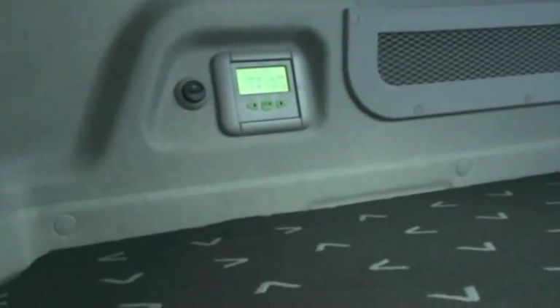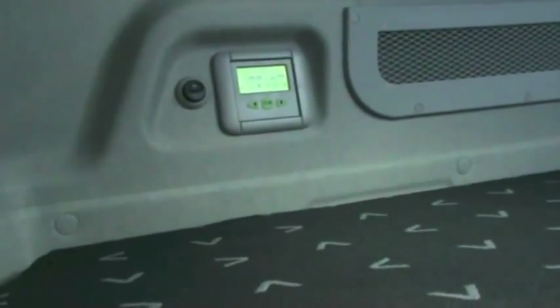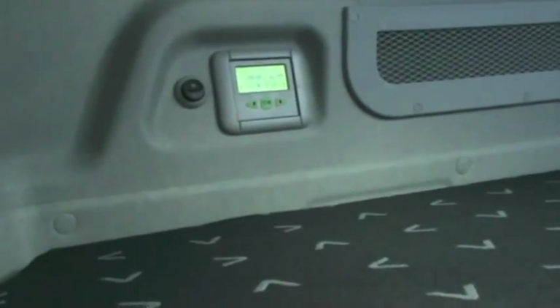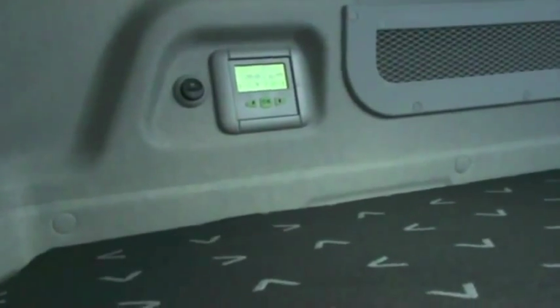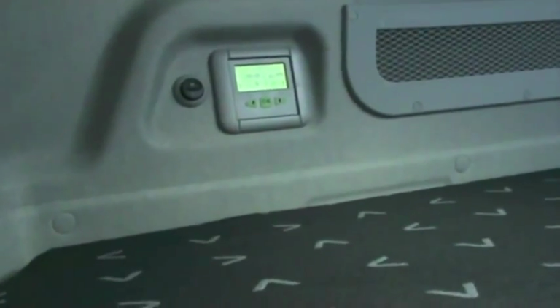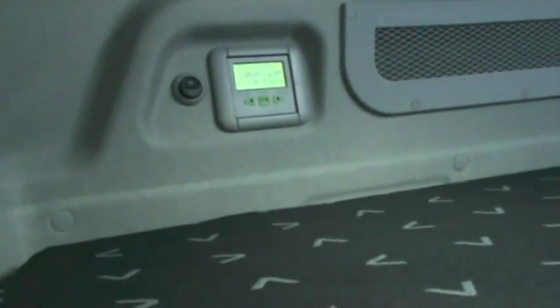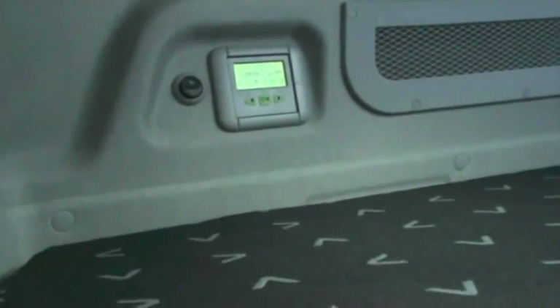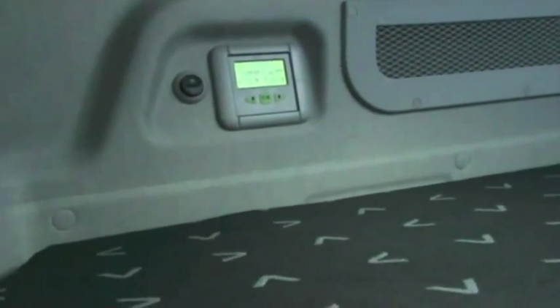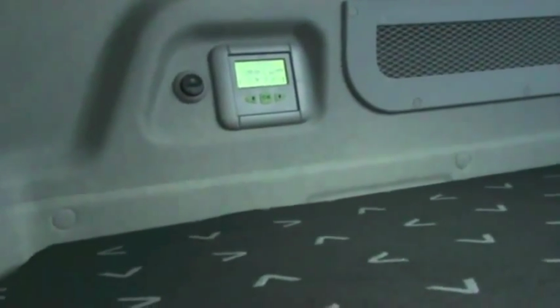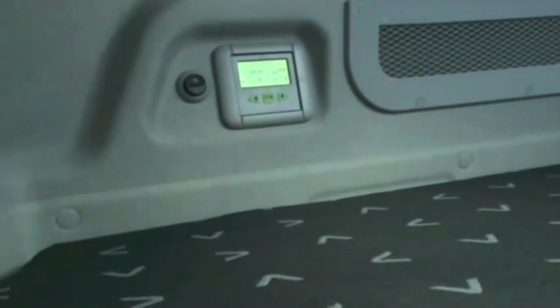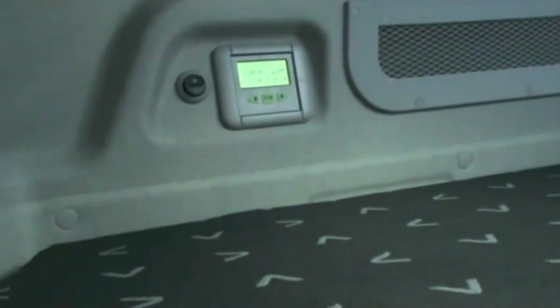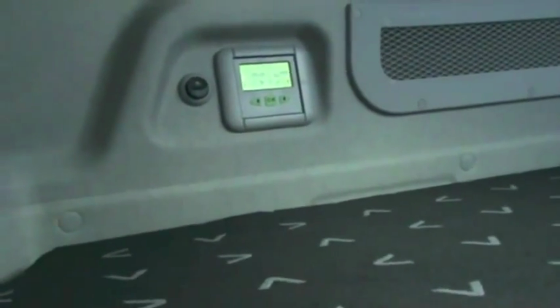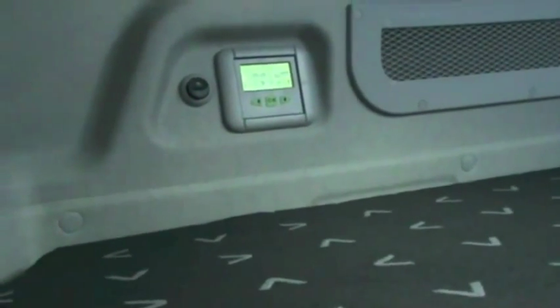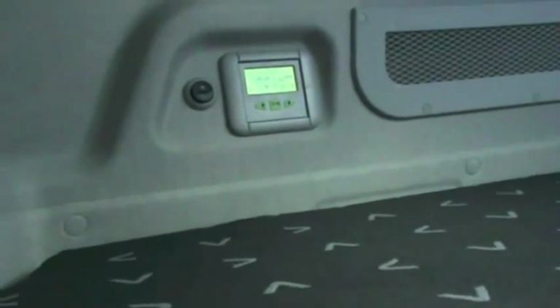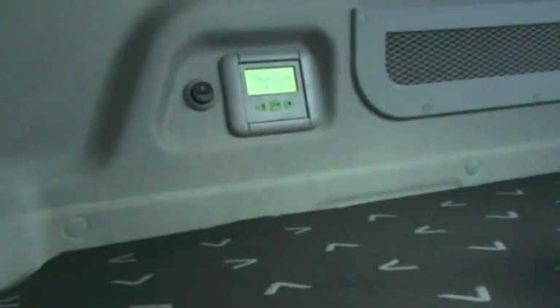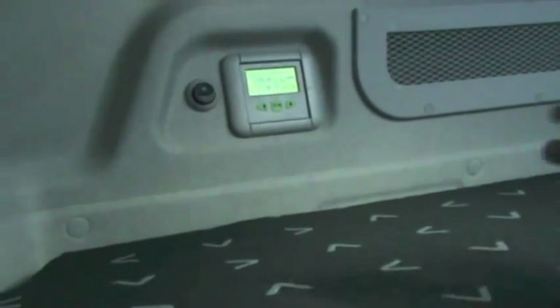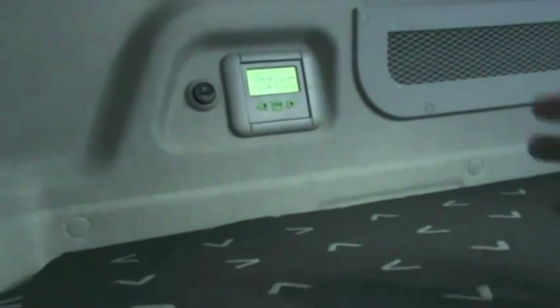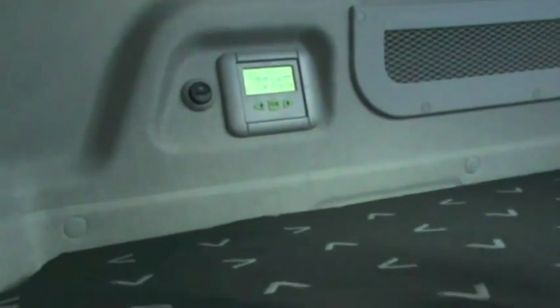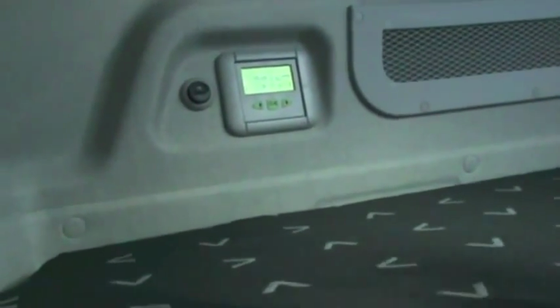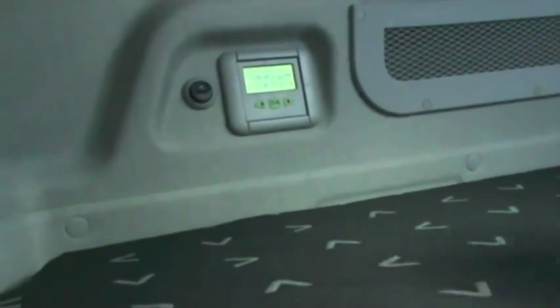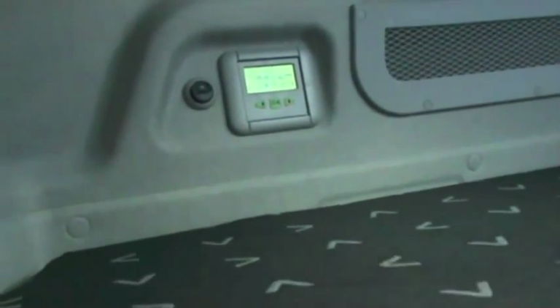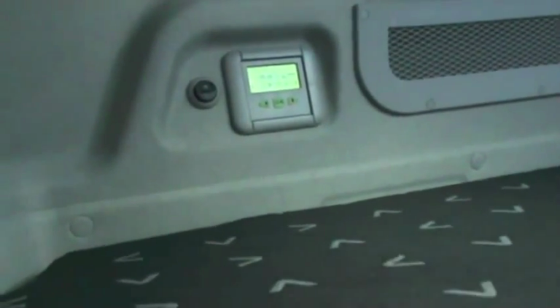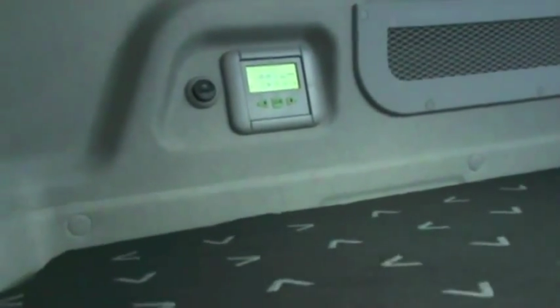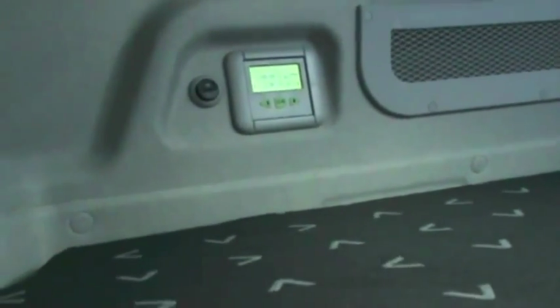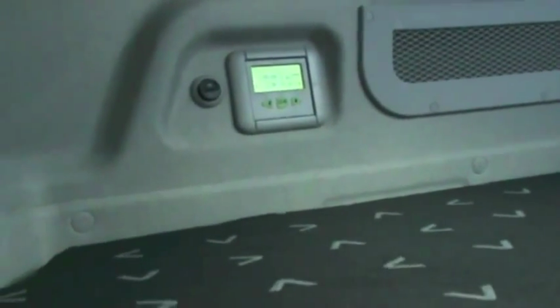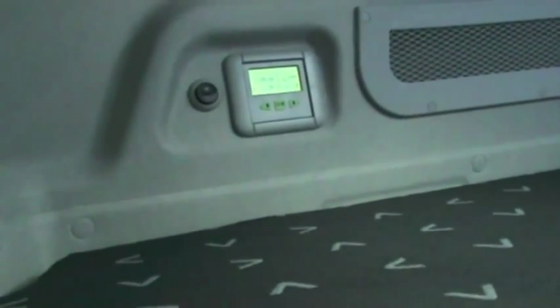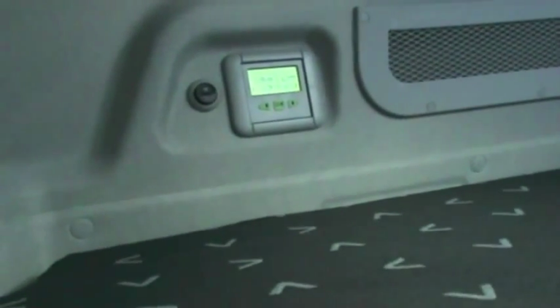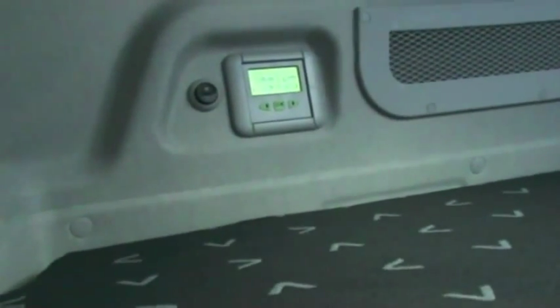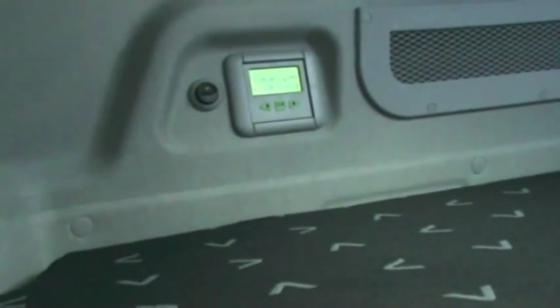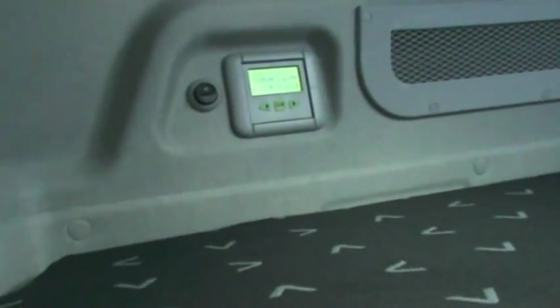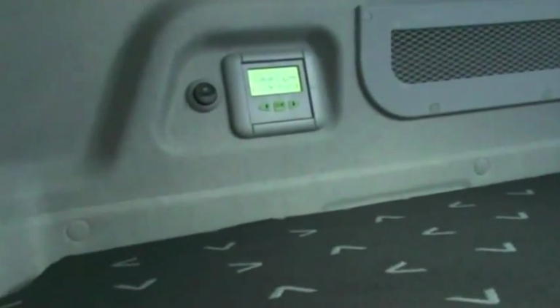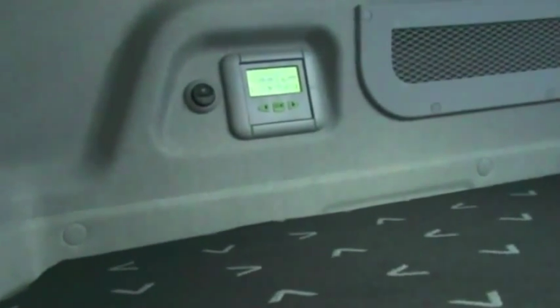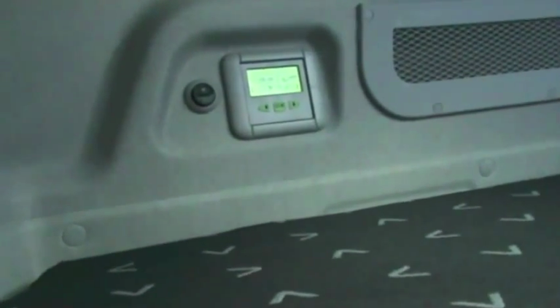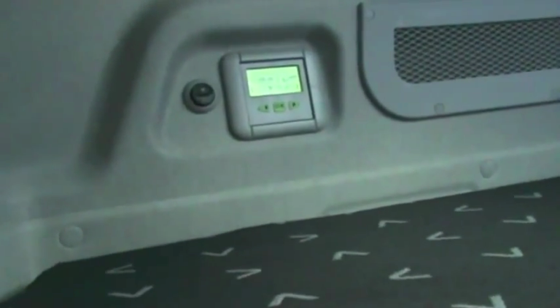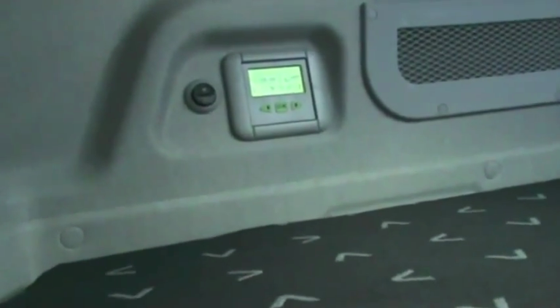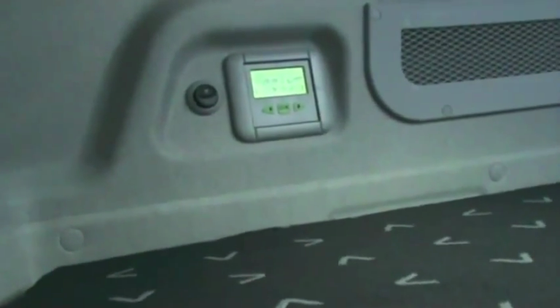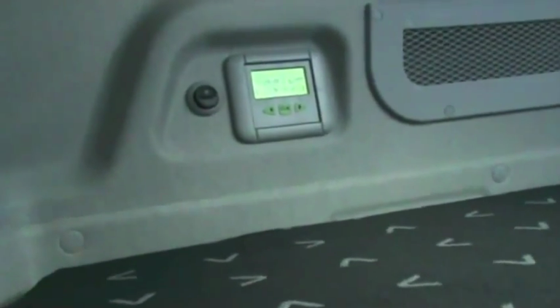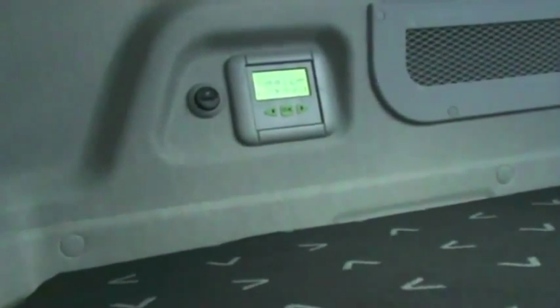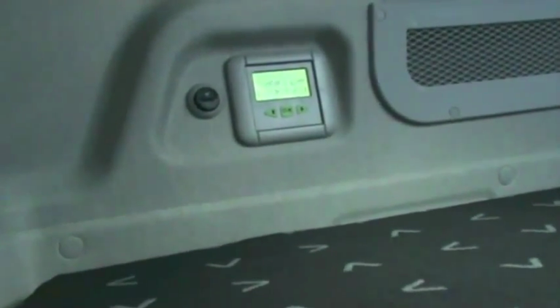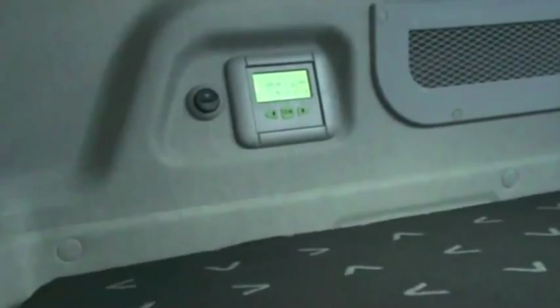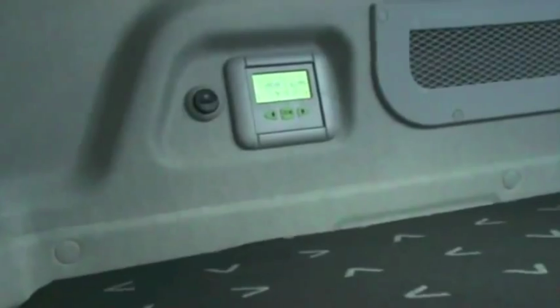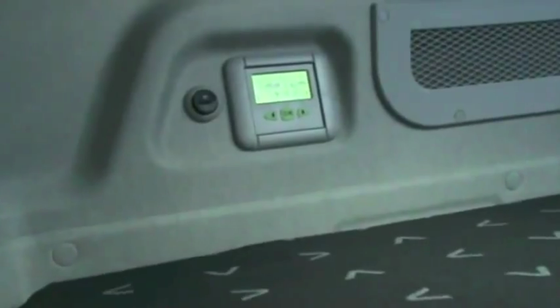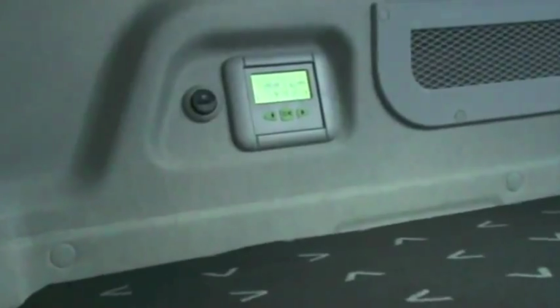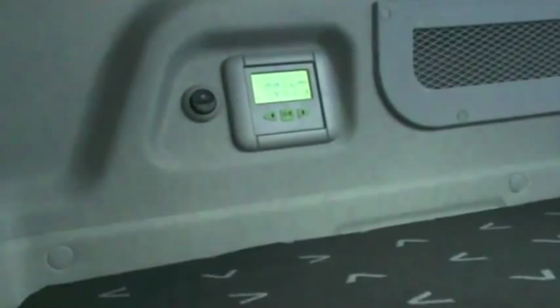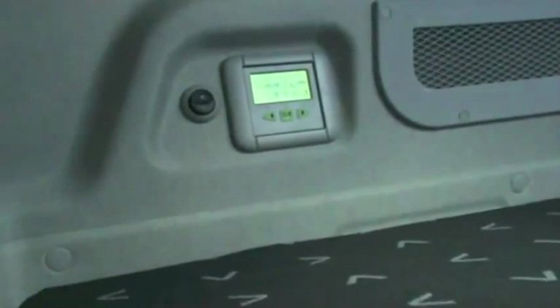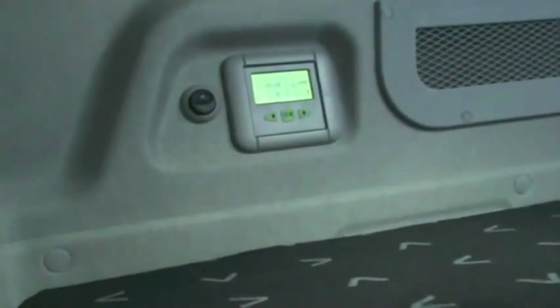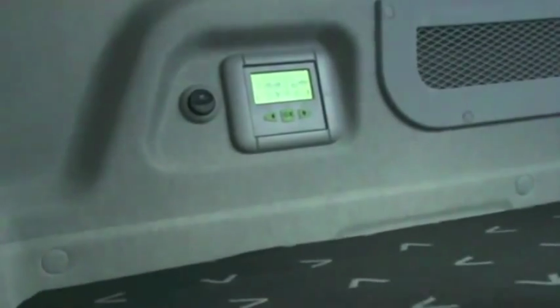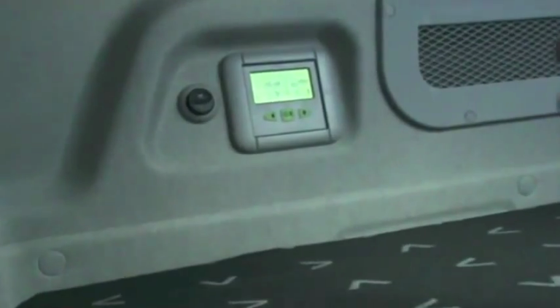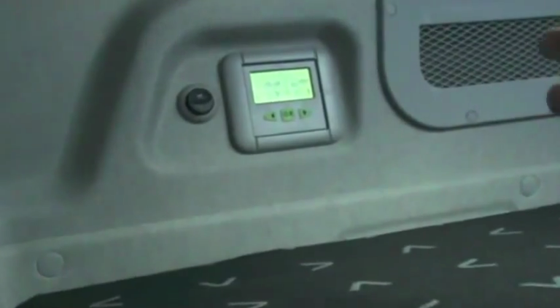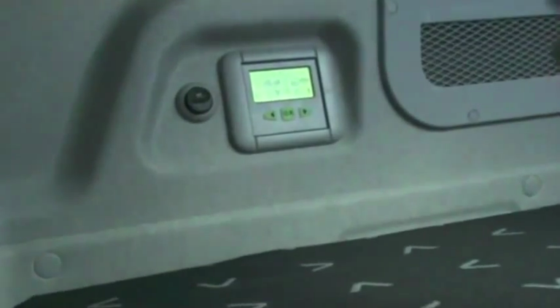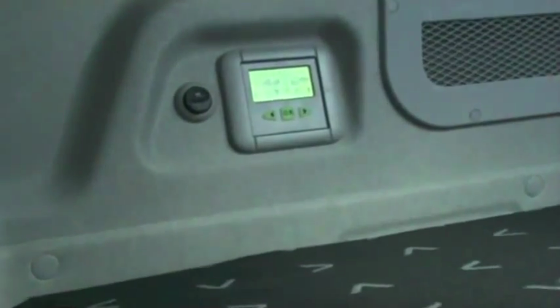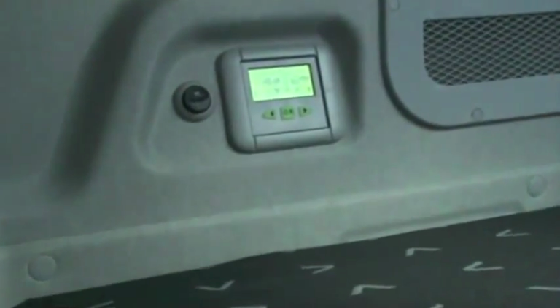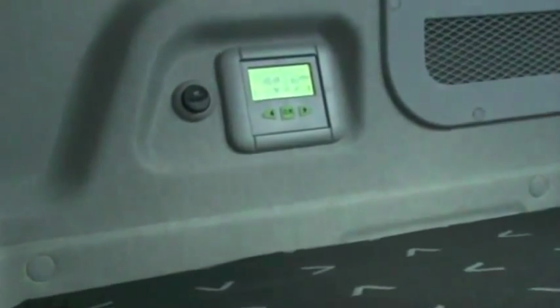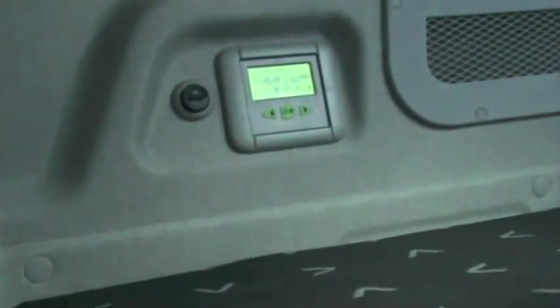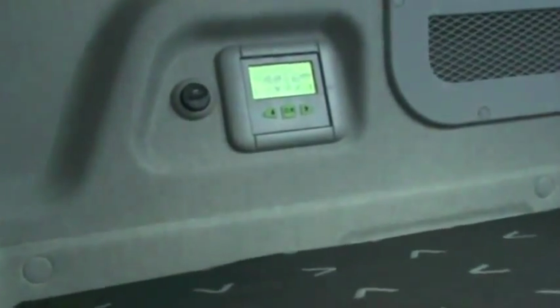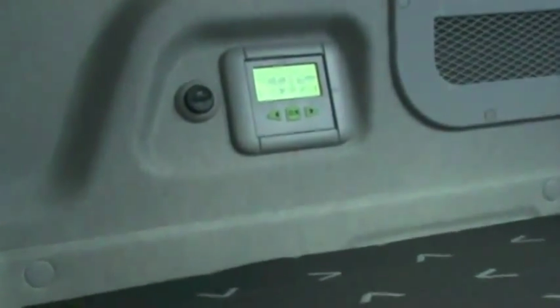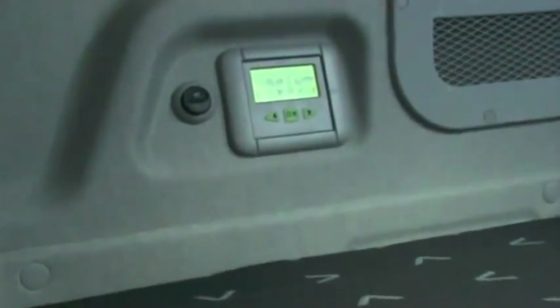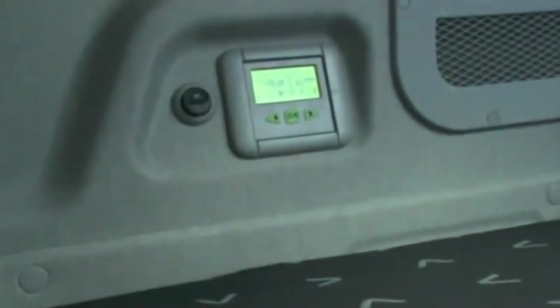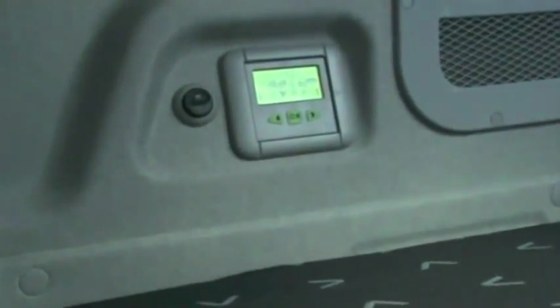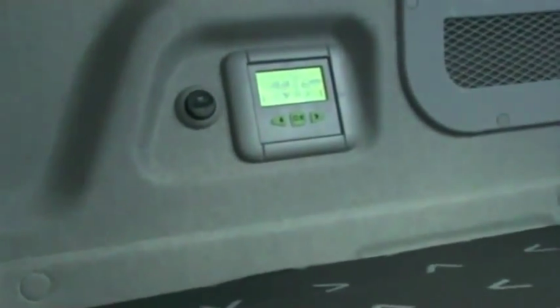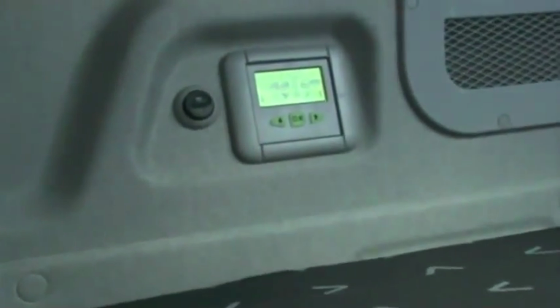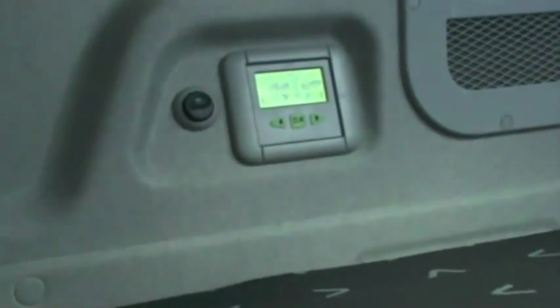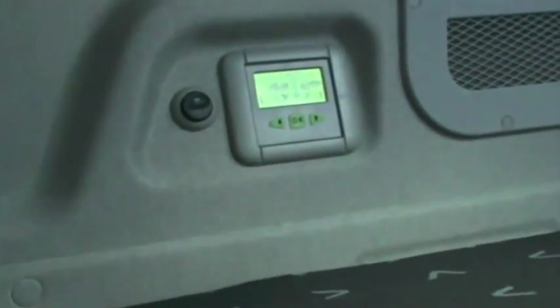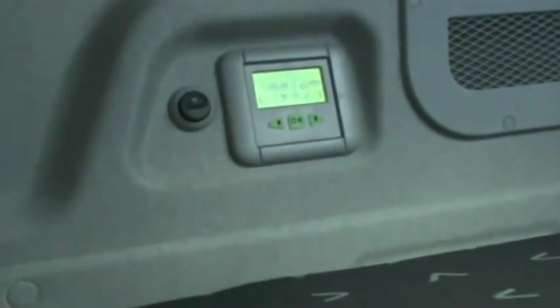You can control the skylight, window regulator, radio, heating, and reading lamp when lying in the bed.